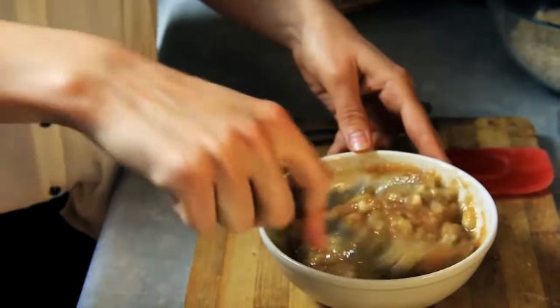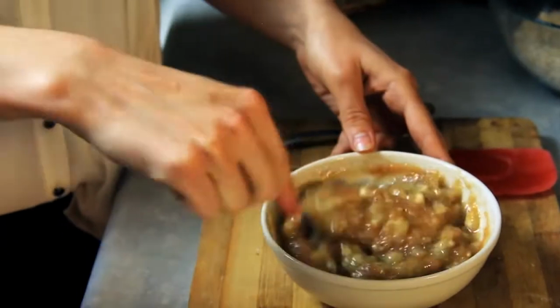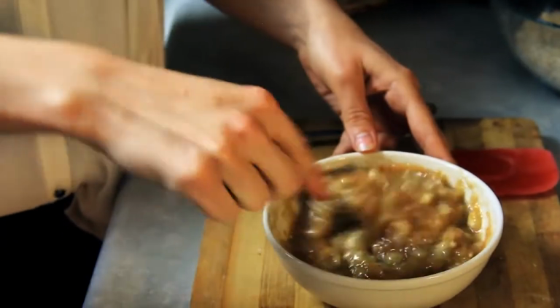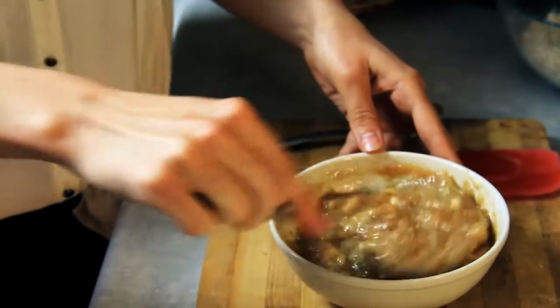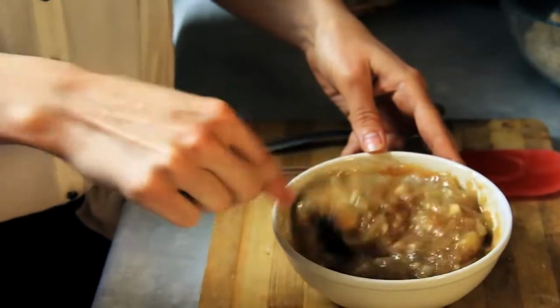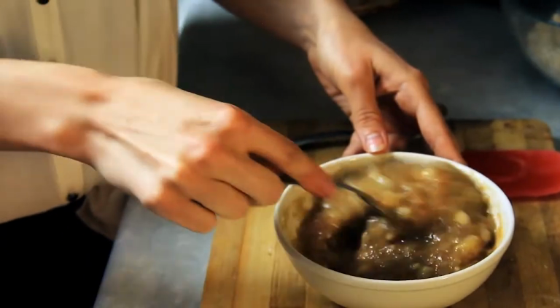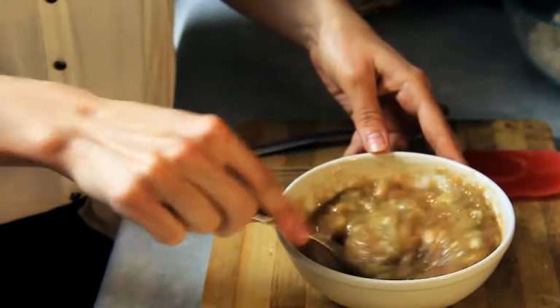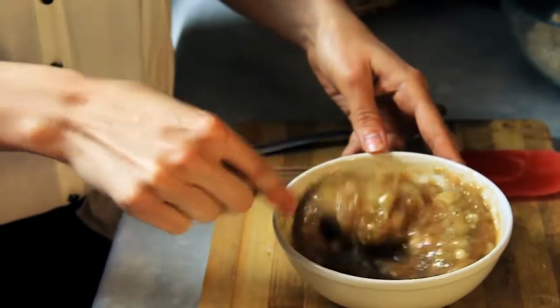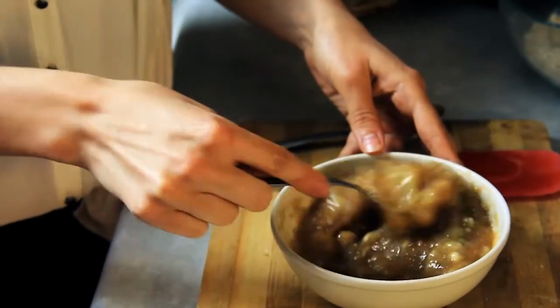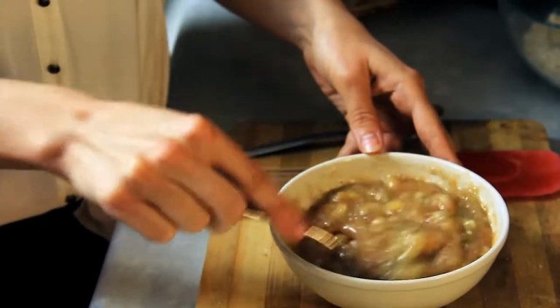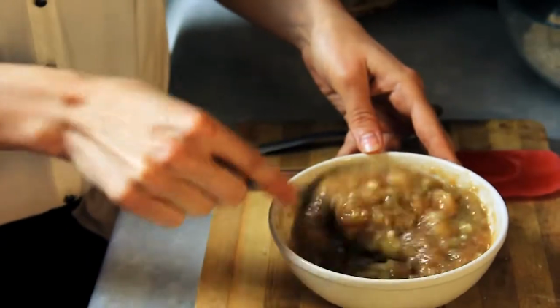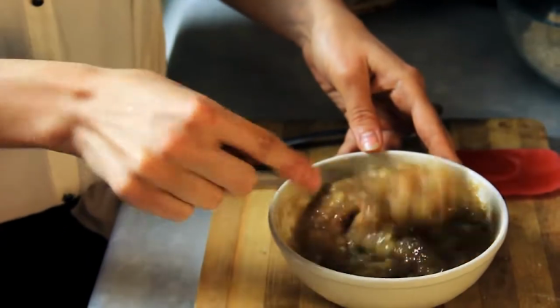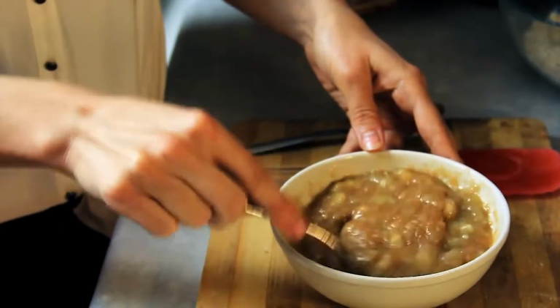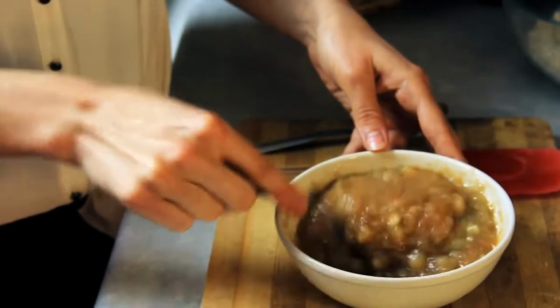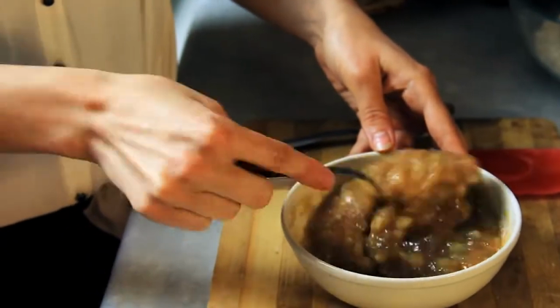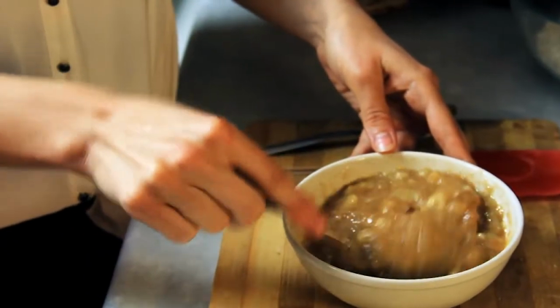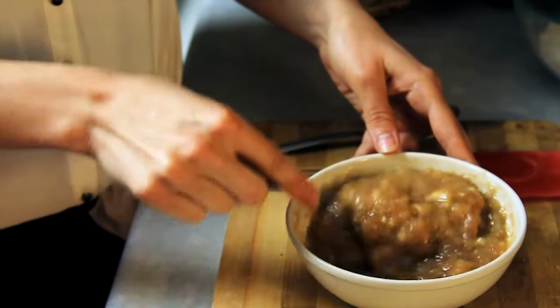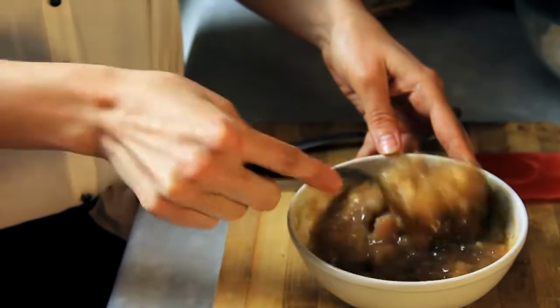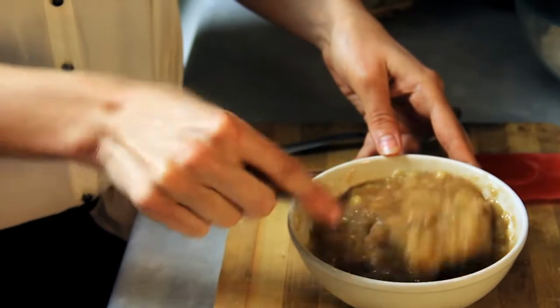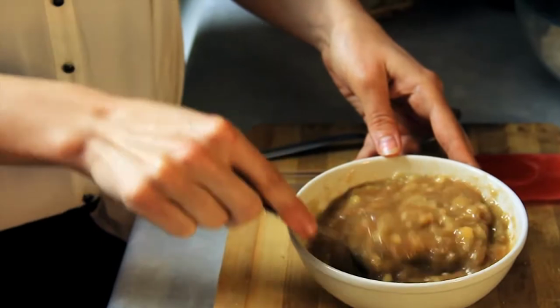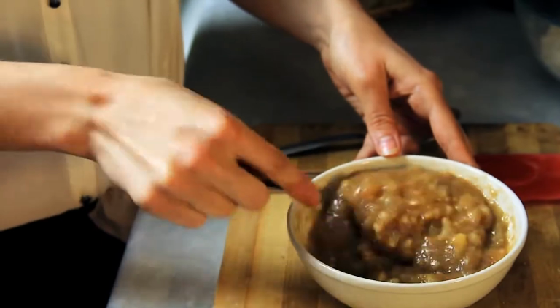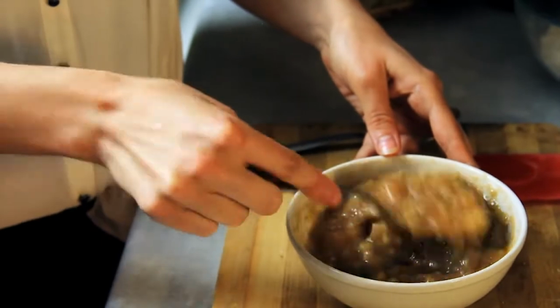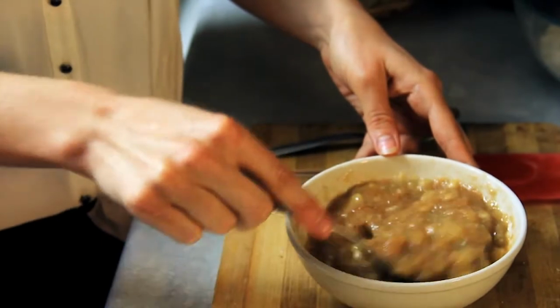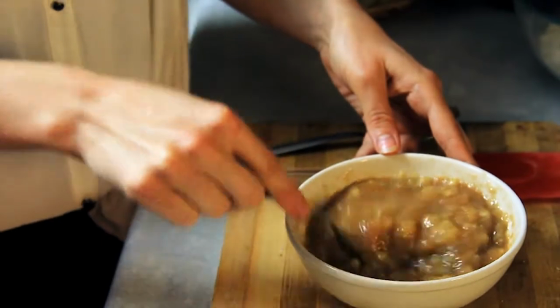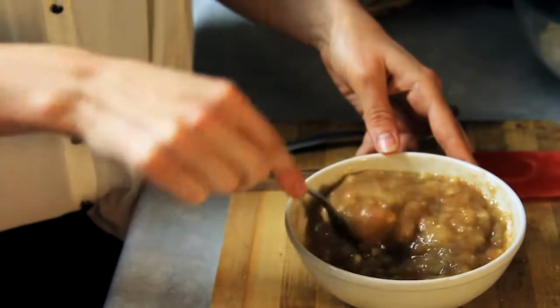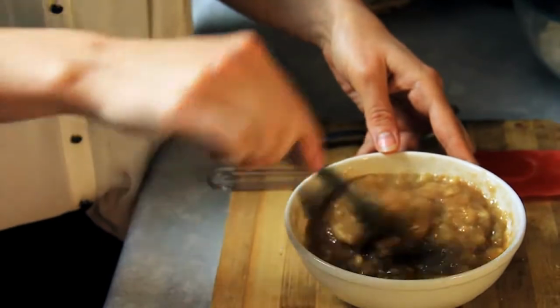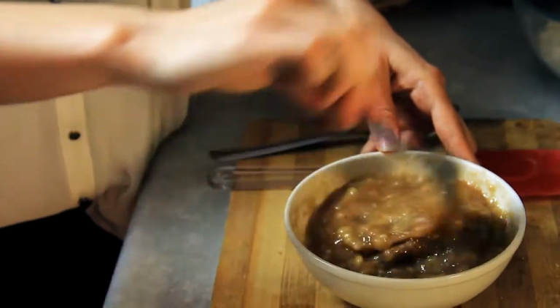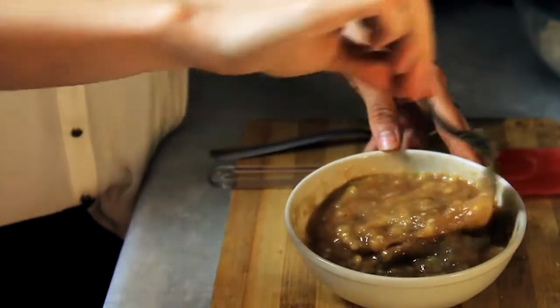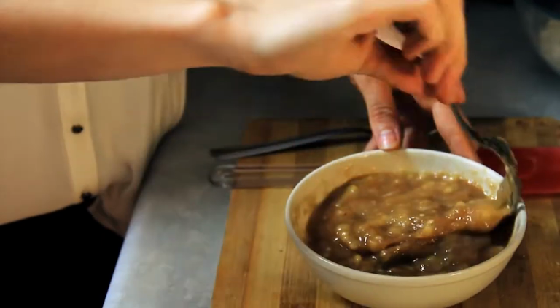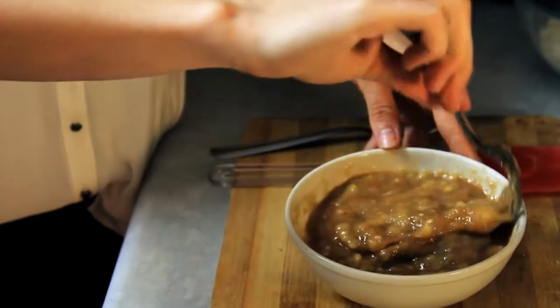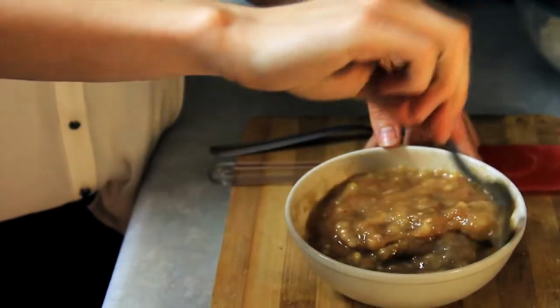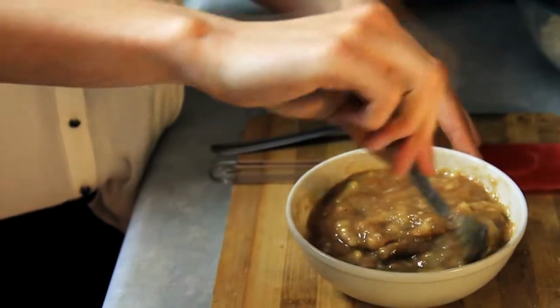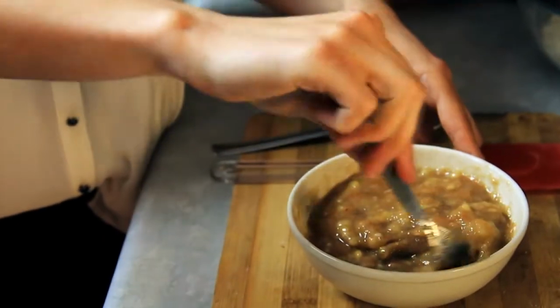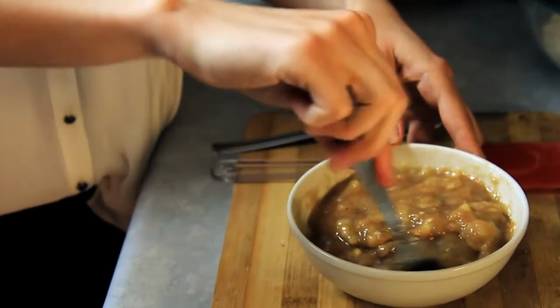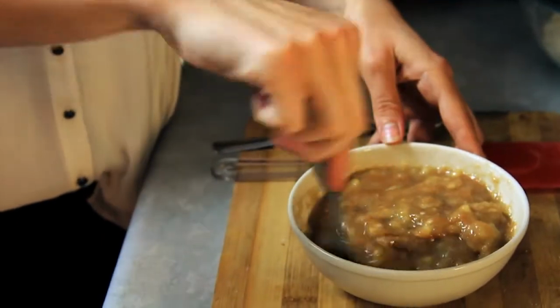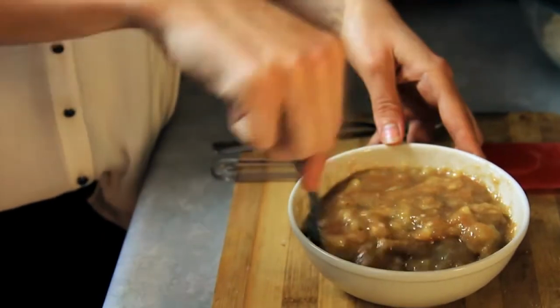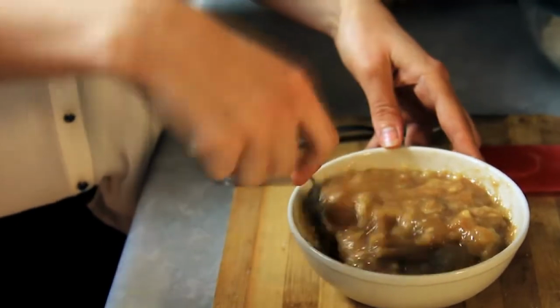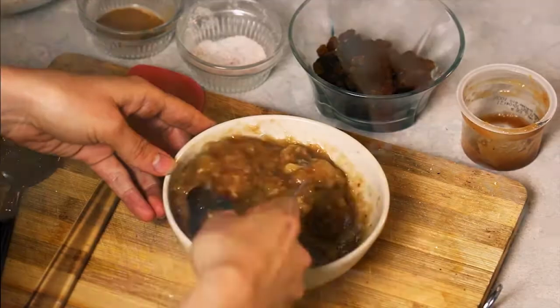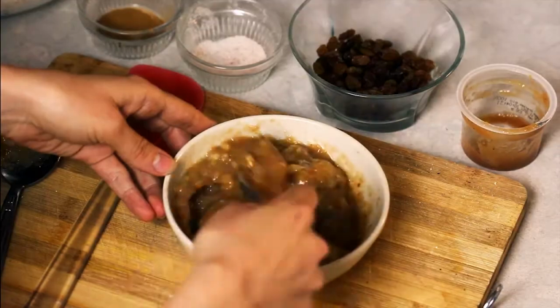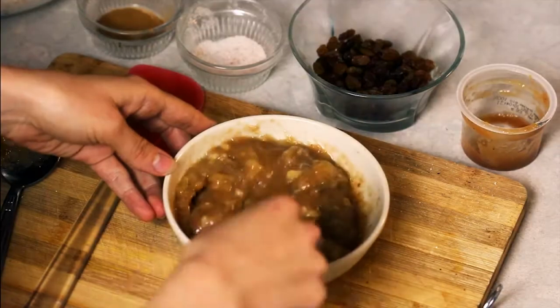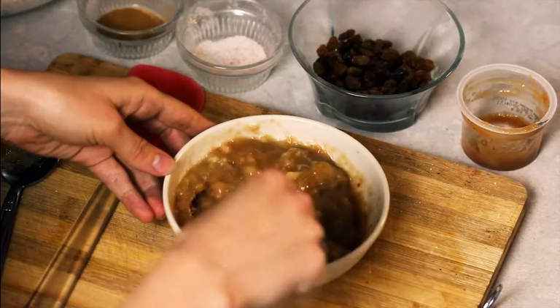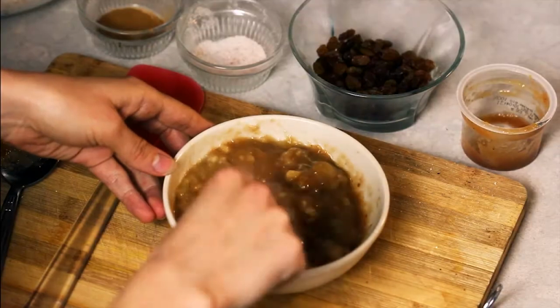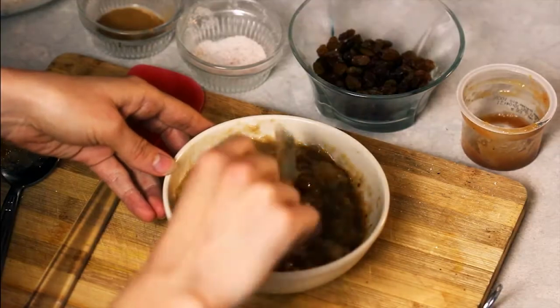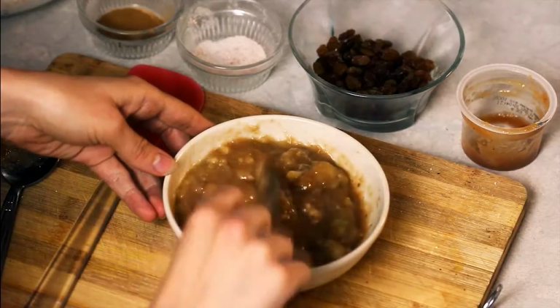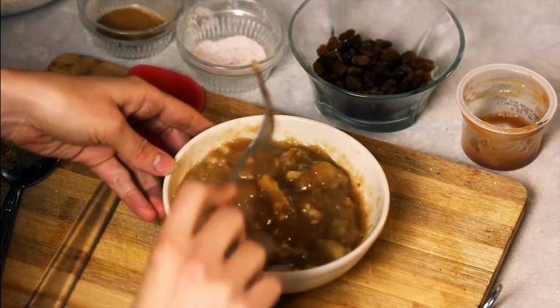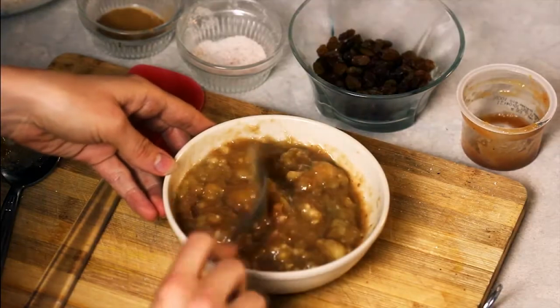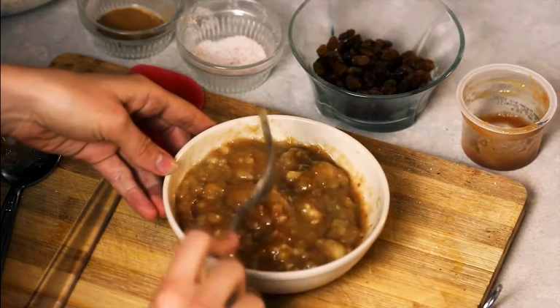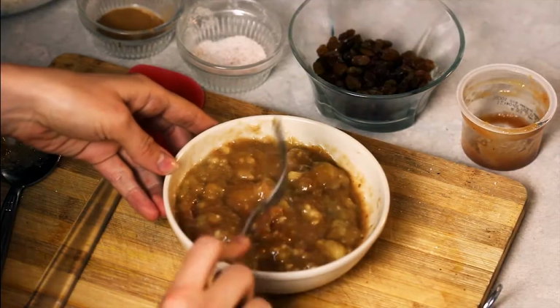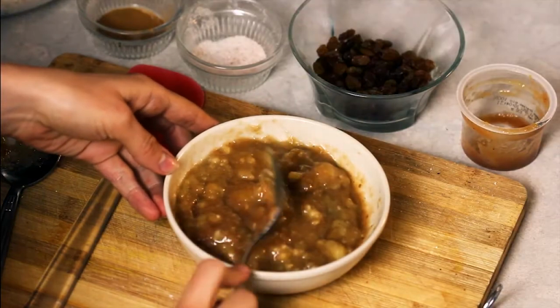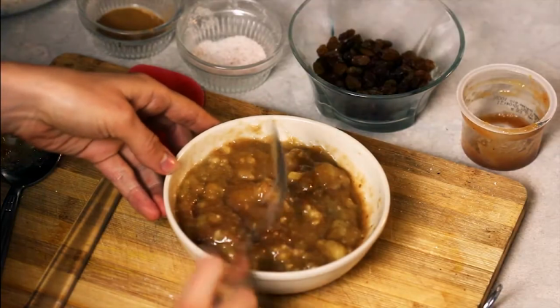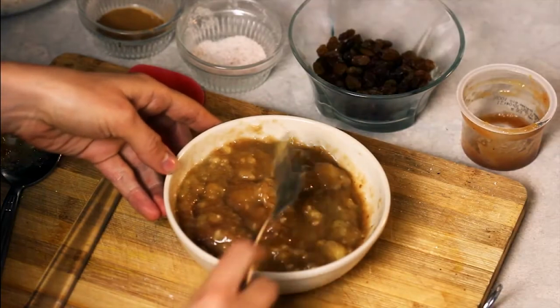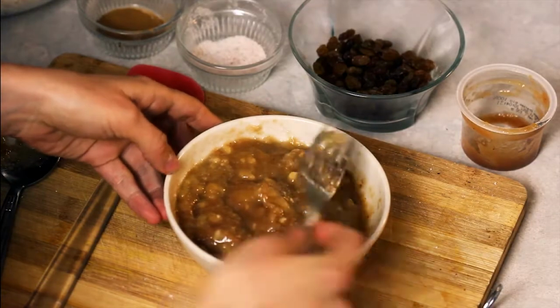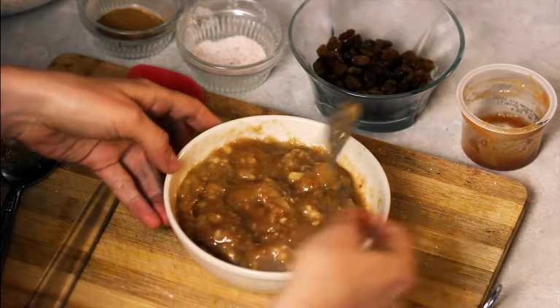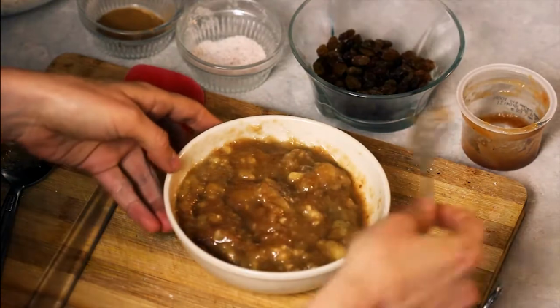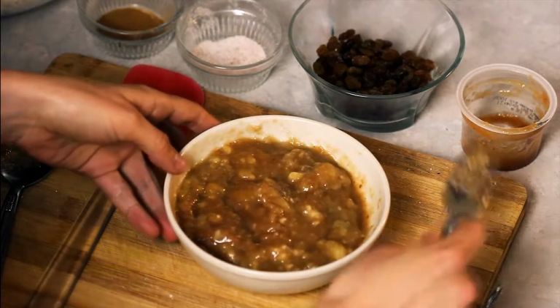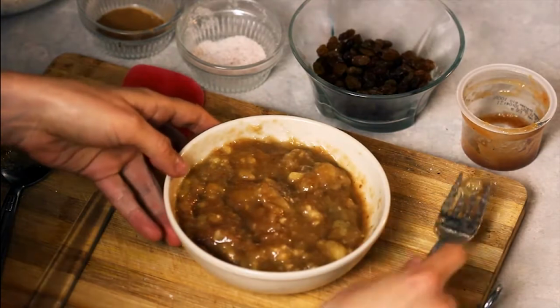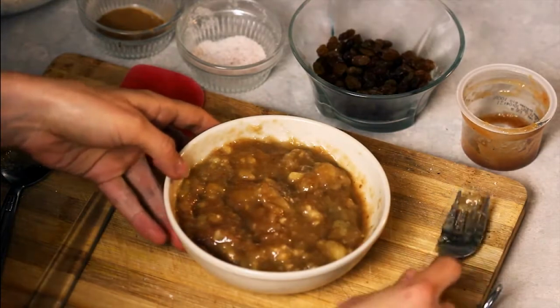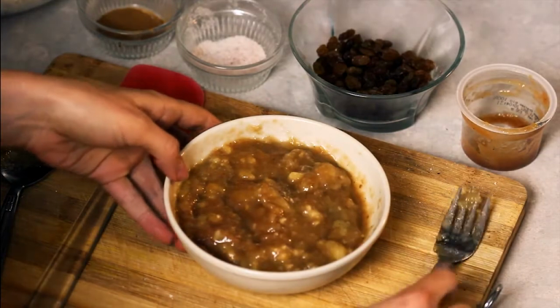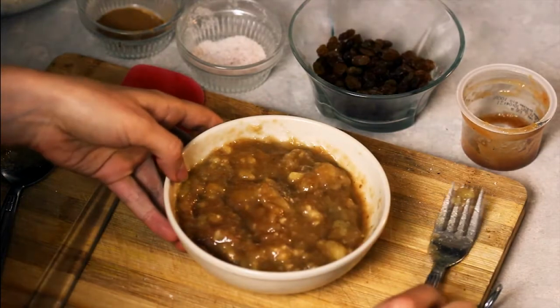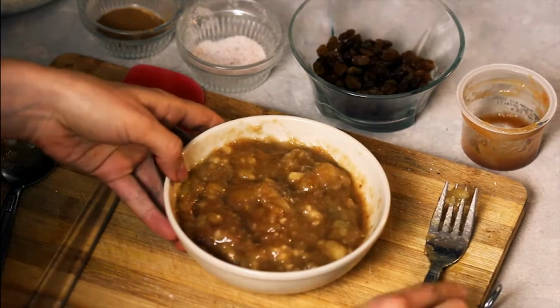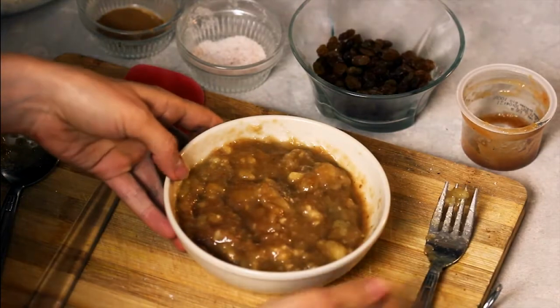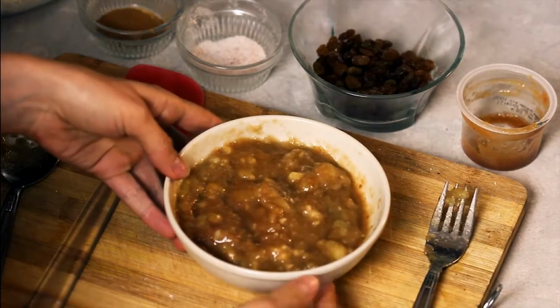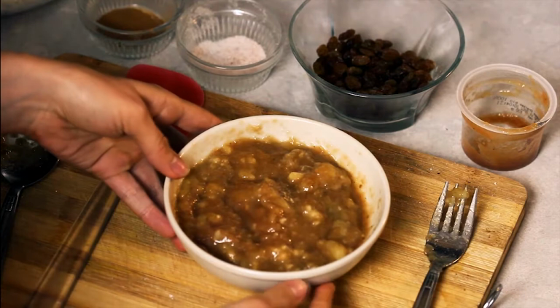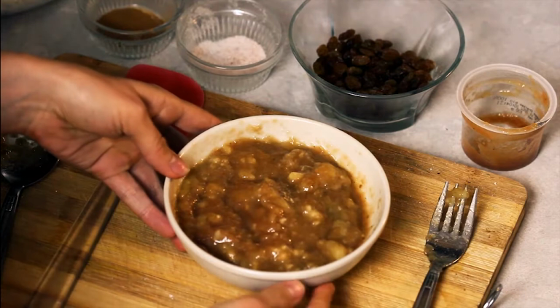Another great thing about this cookie is that you don't have to waste time in the morning making your oatmeal. You can just pick up the cookie and walk out the door.